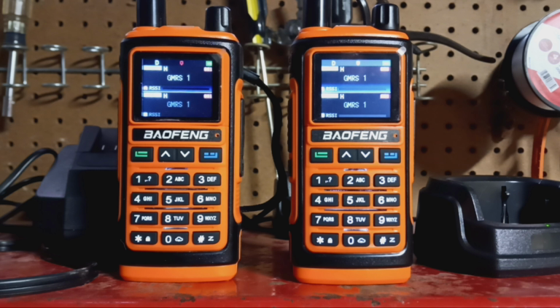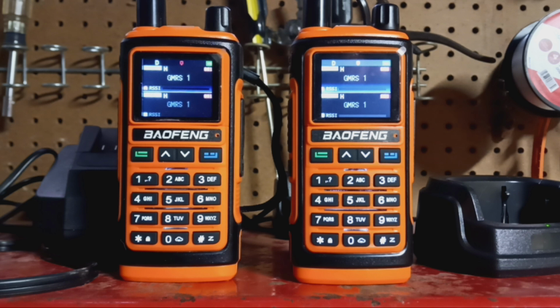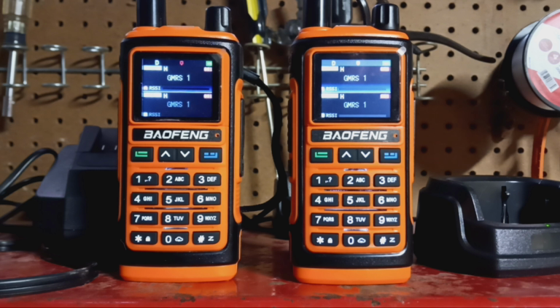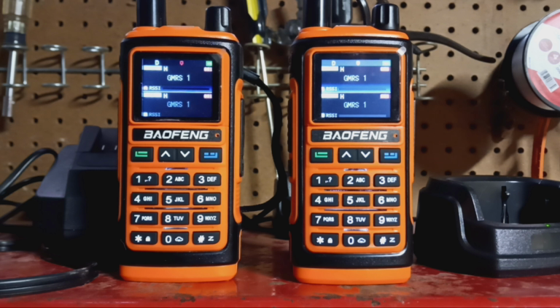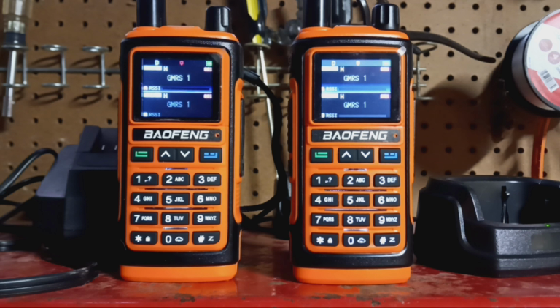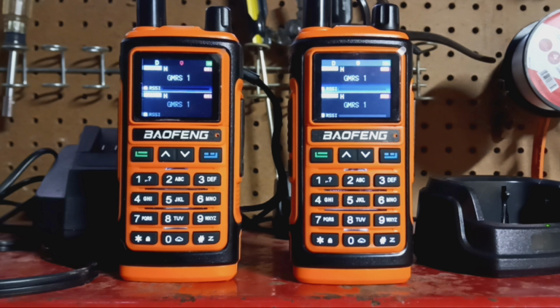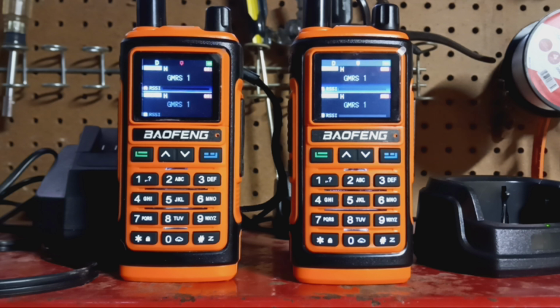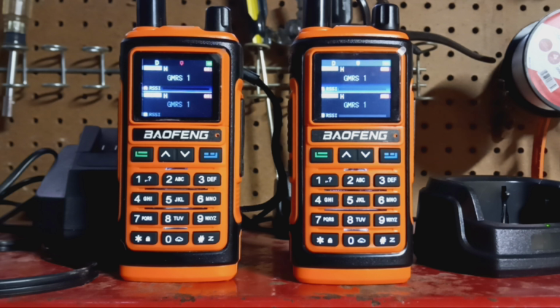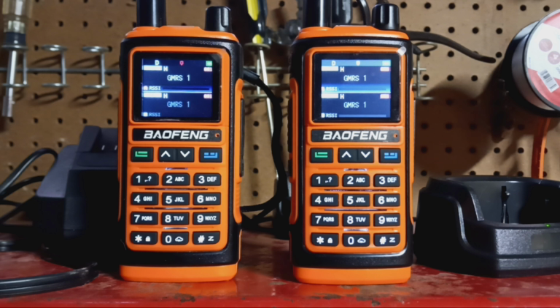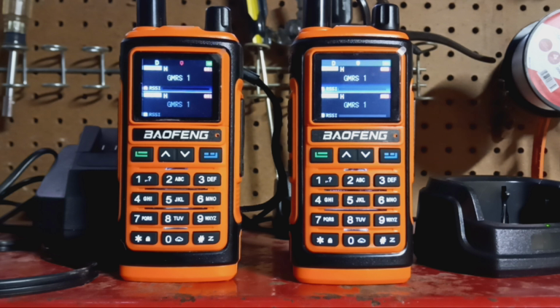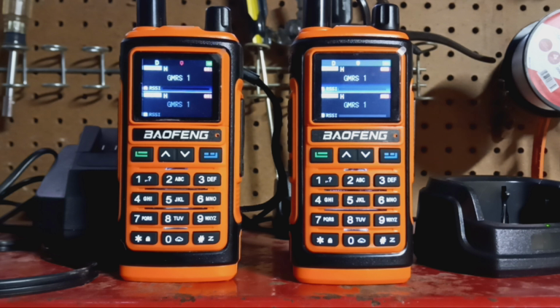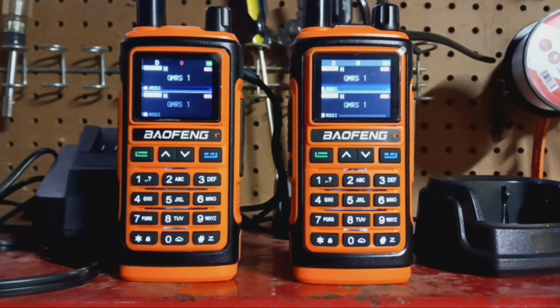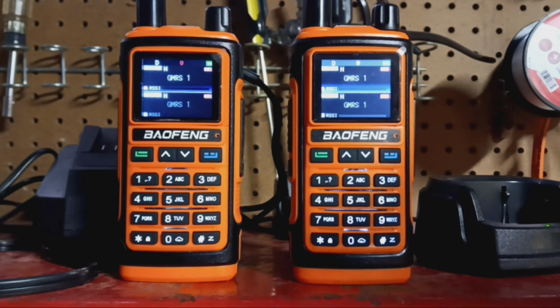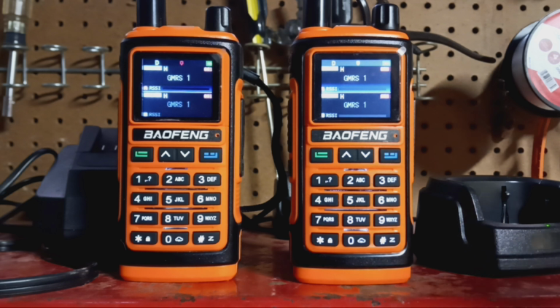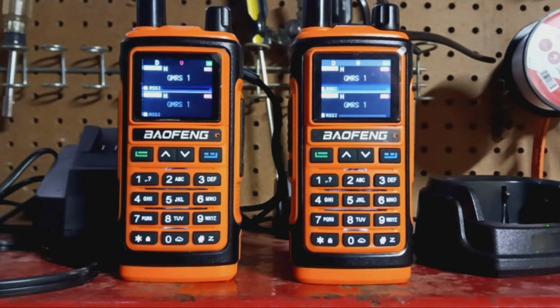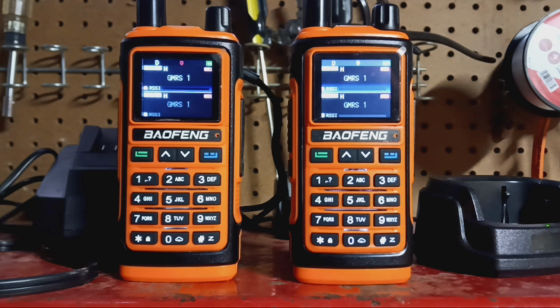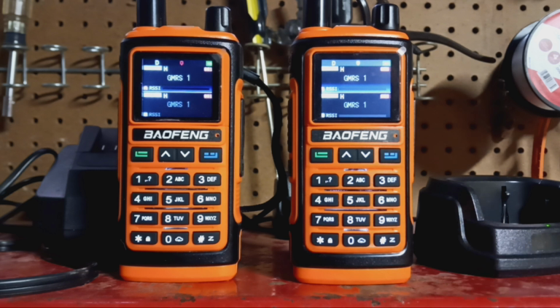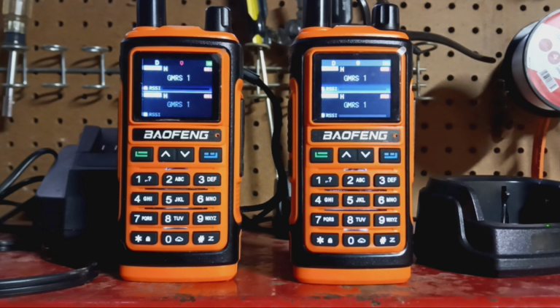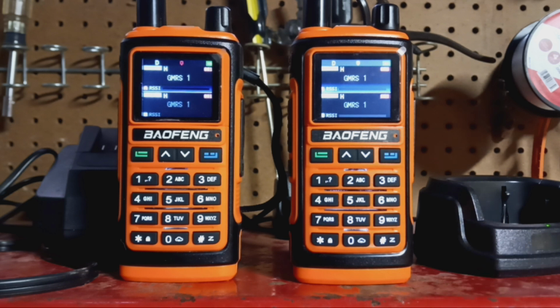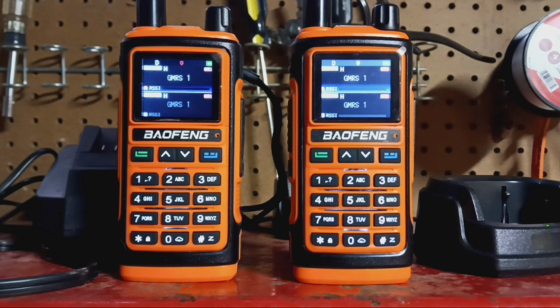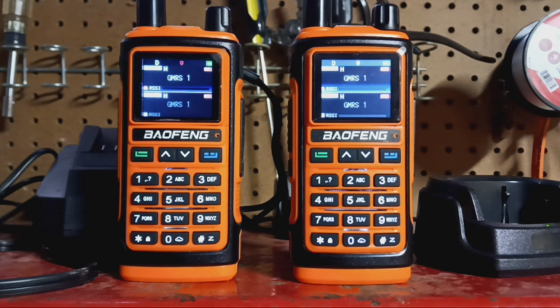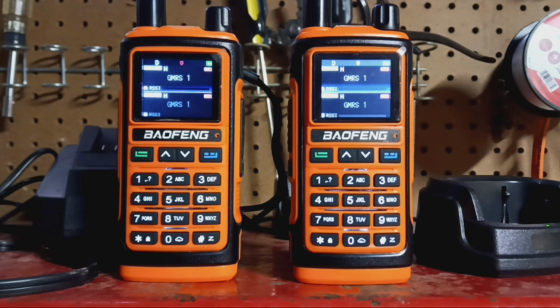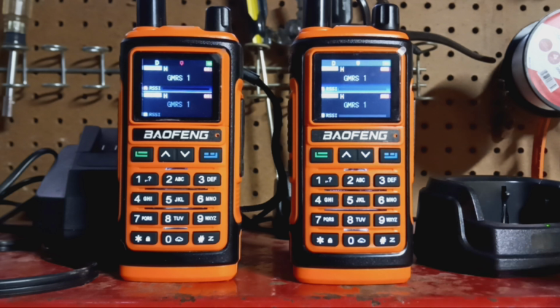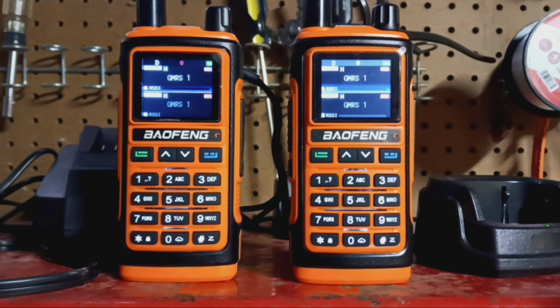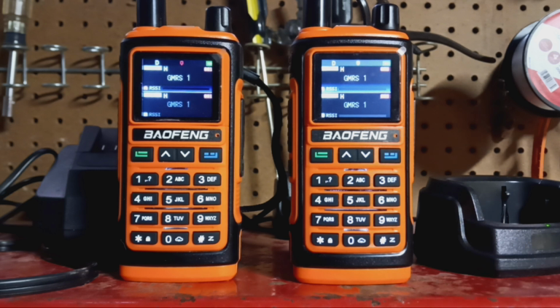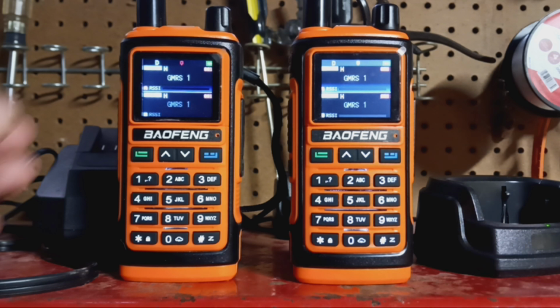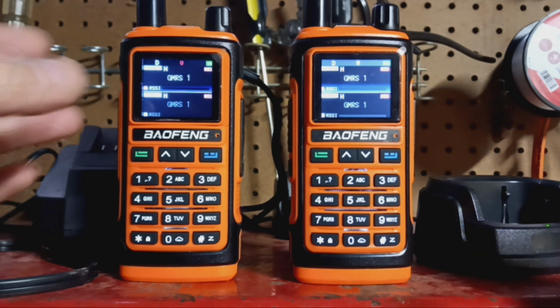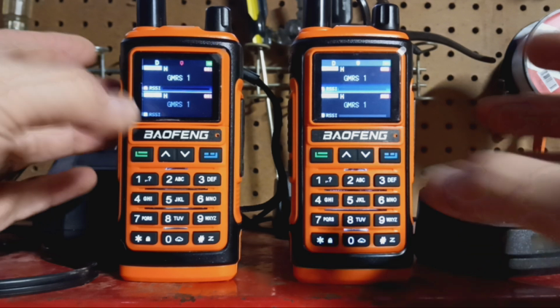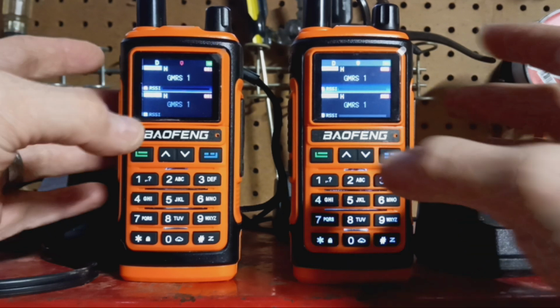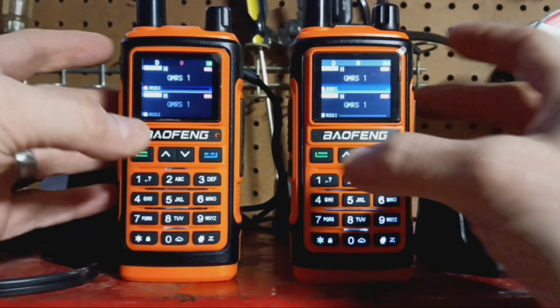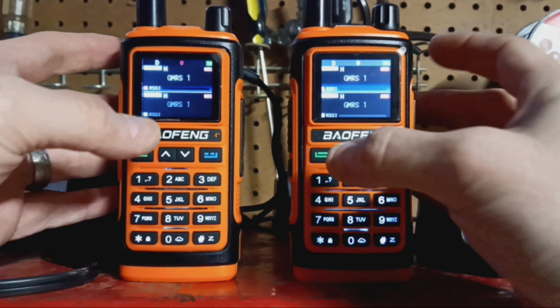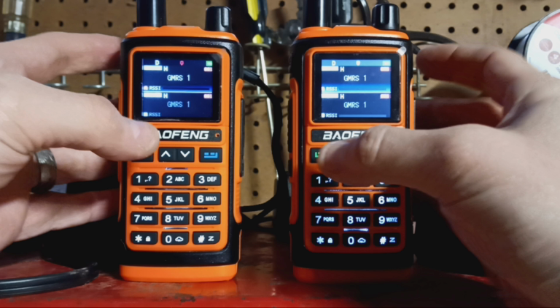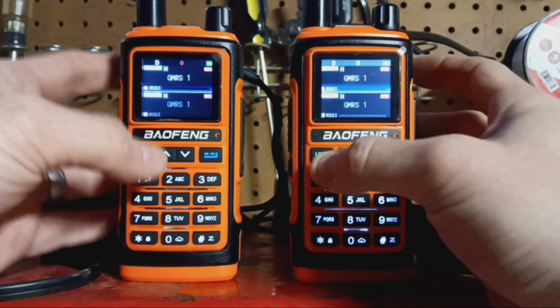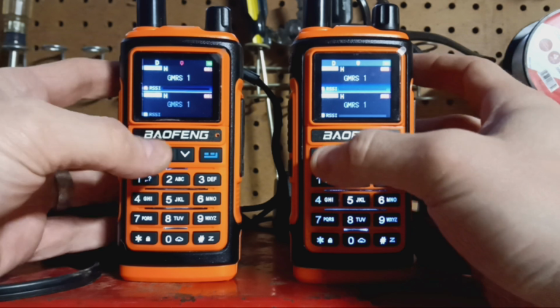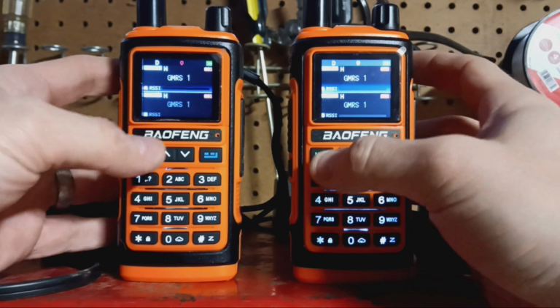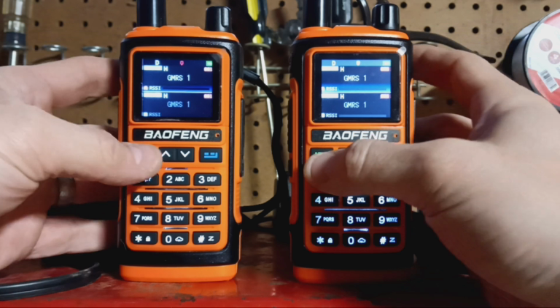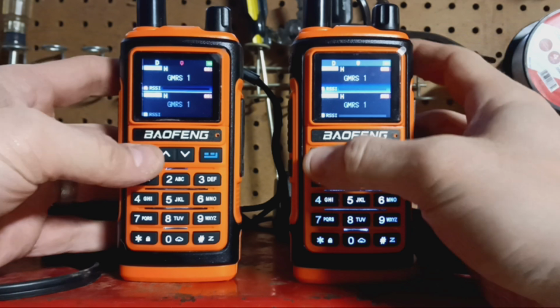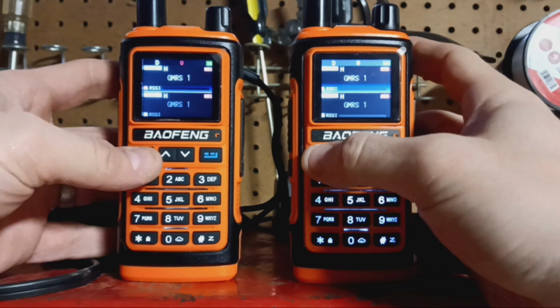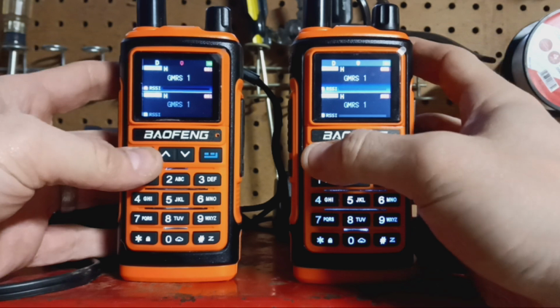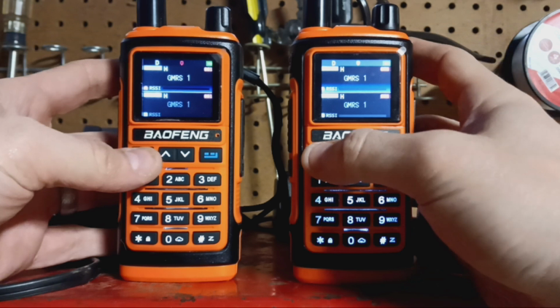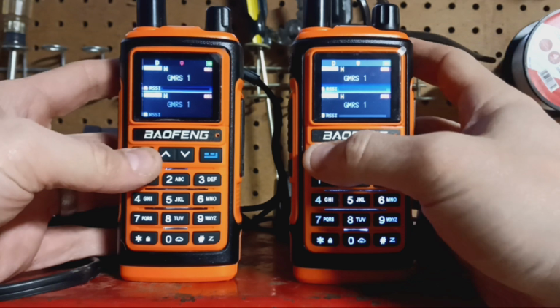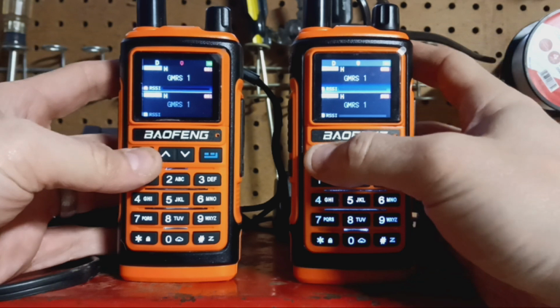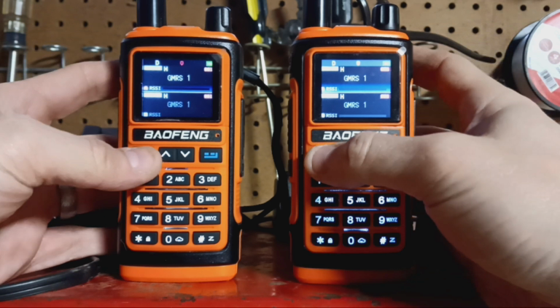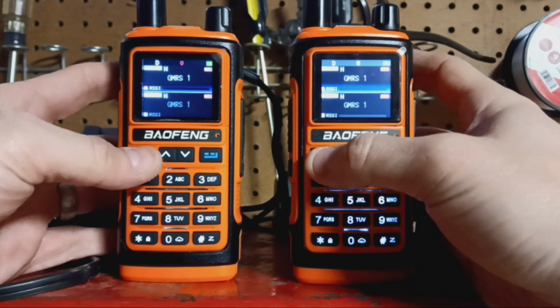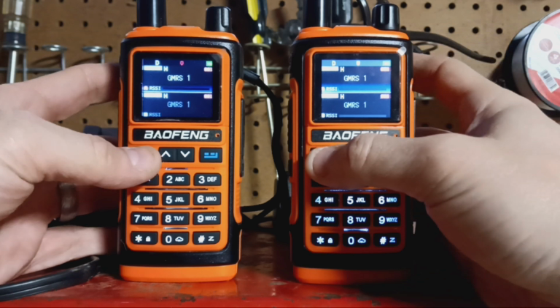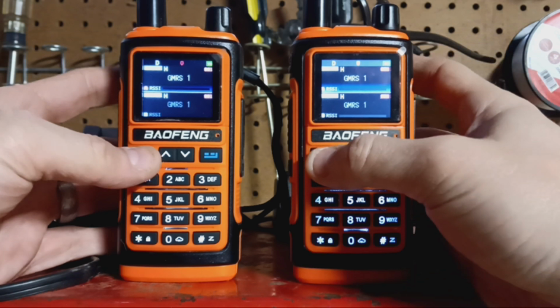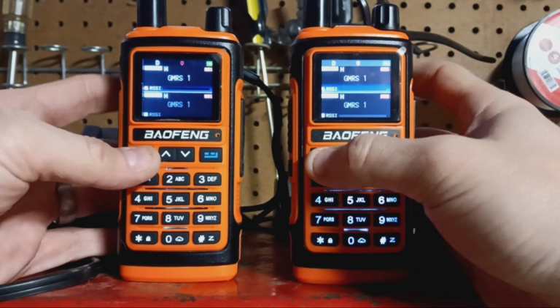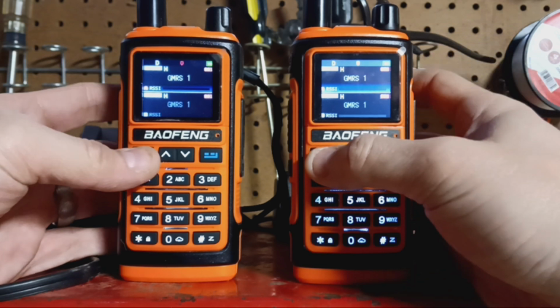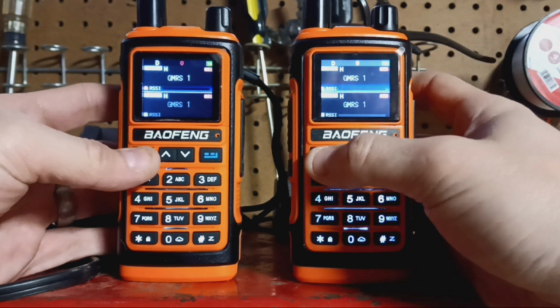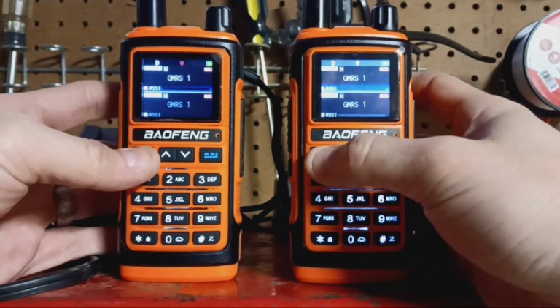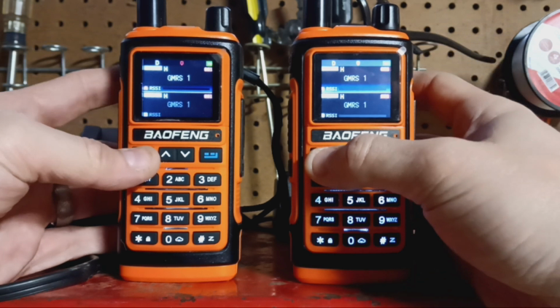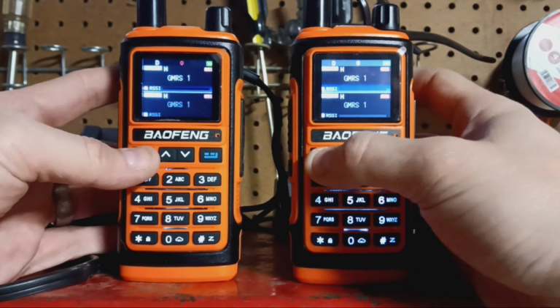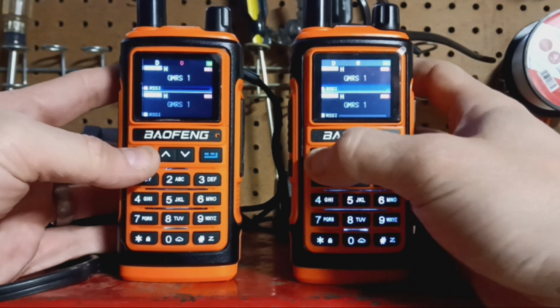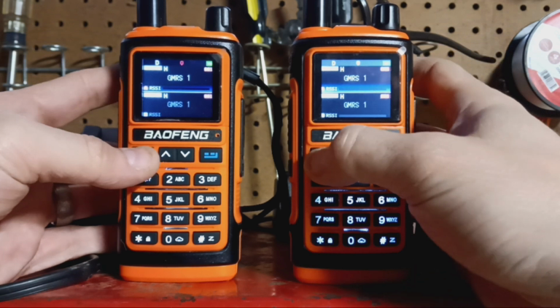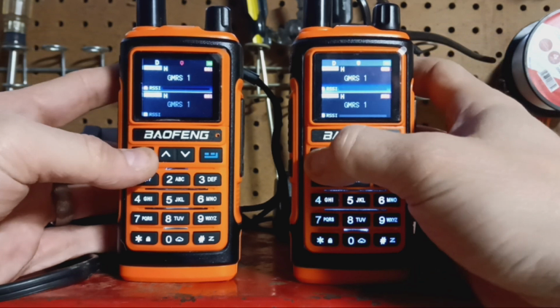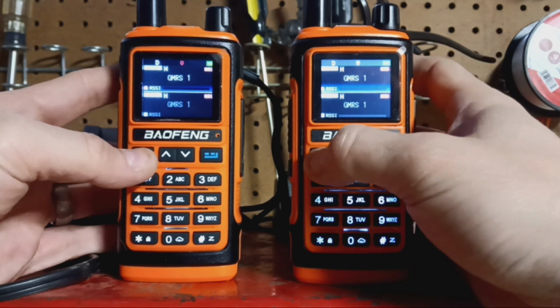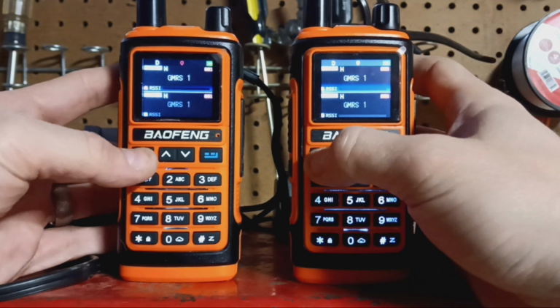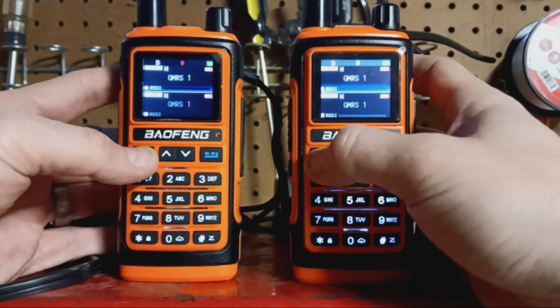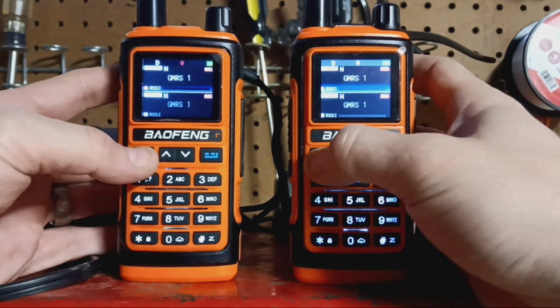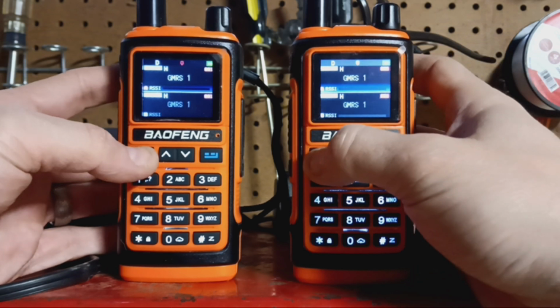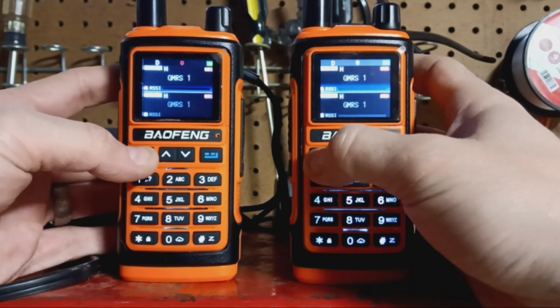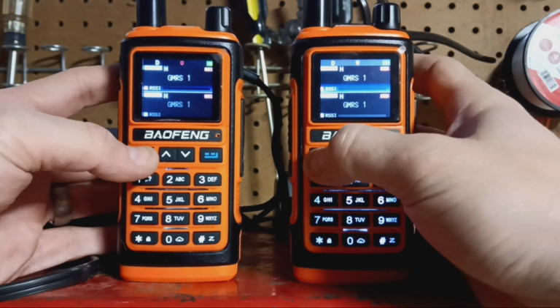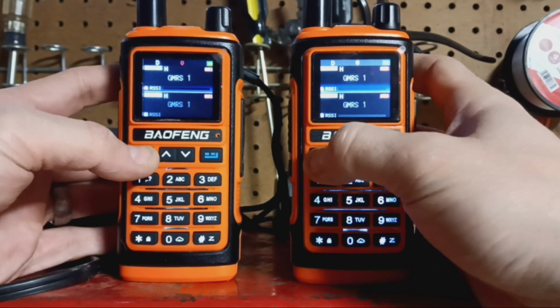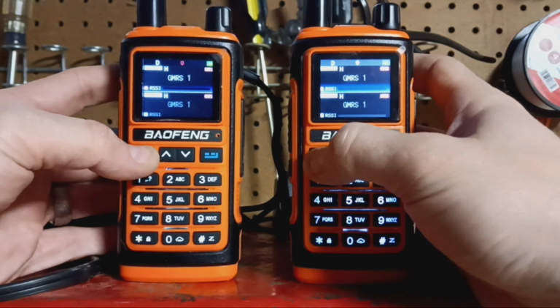The thing is they came with different firmwares, and I want to talk about those because it took a little bit of figuring out what I needed to do.